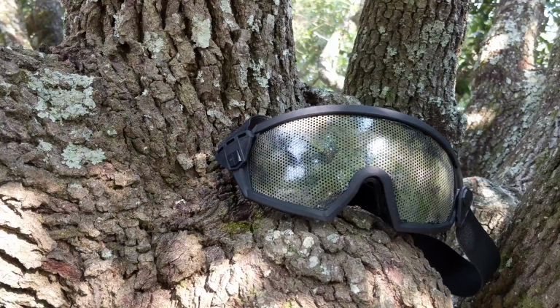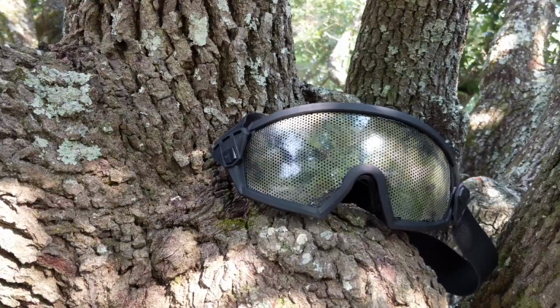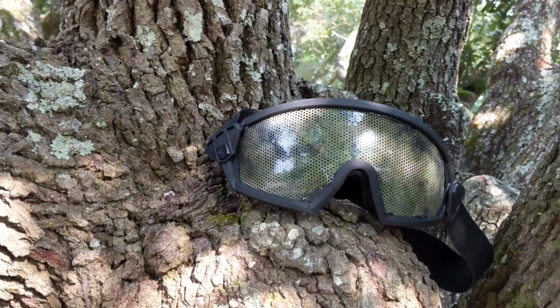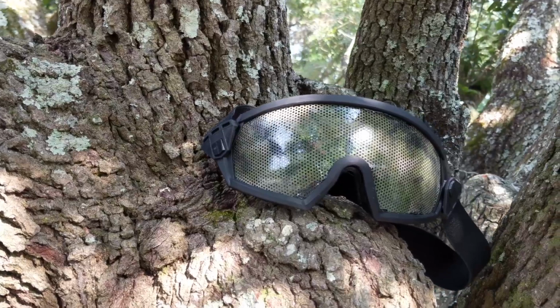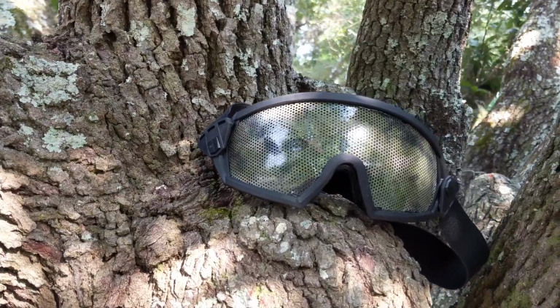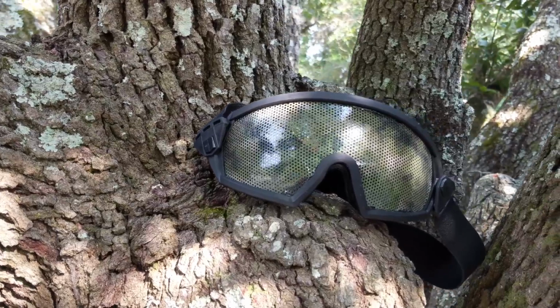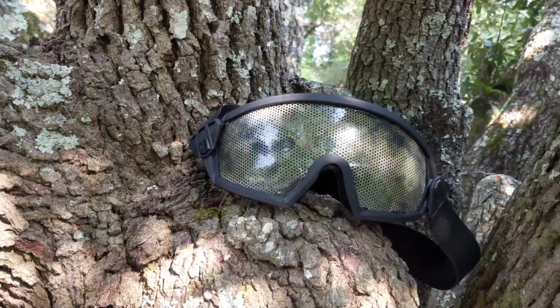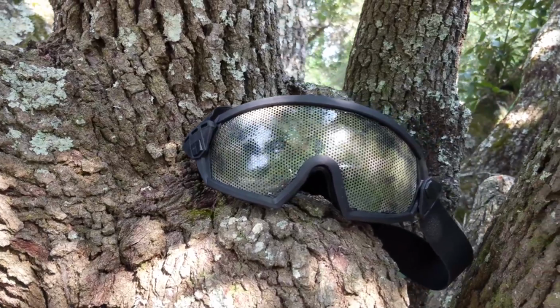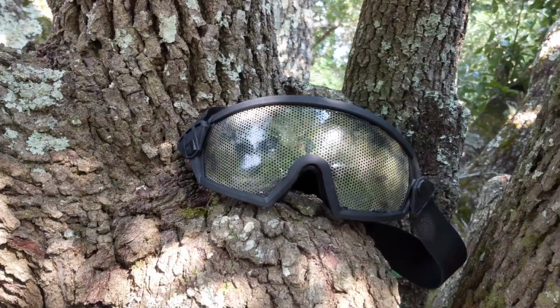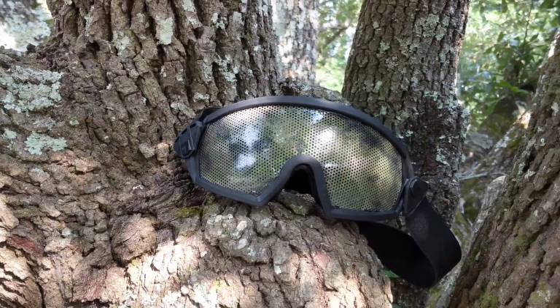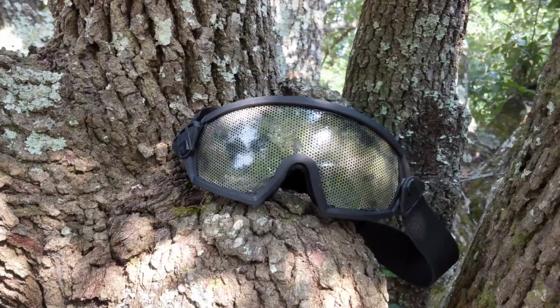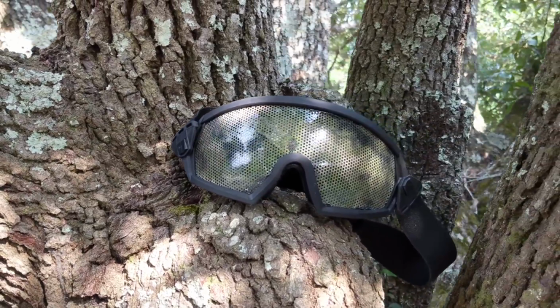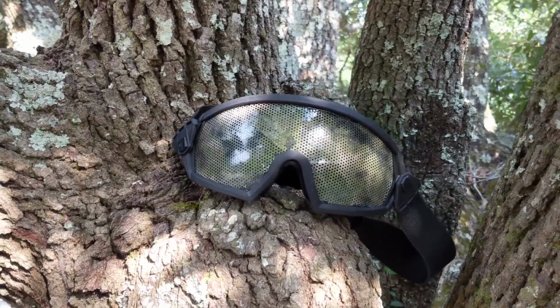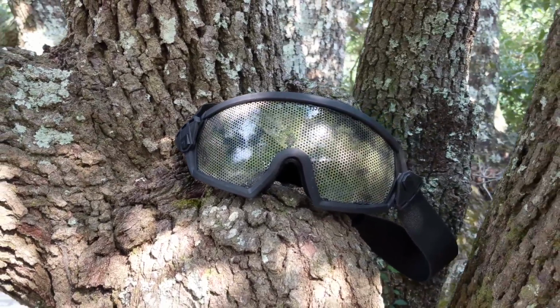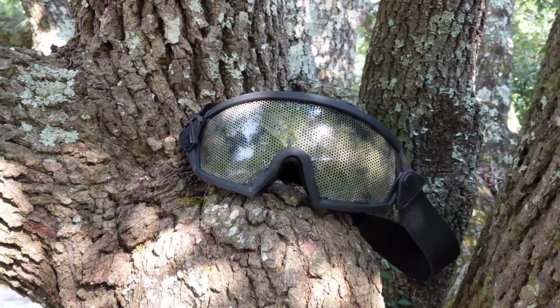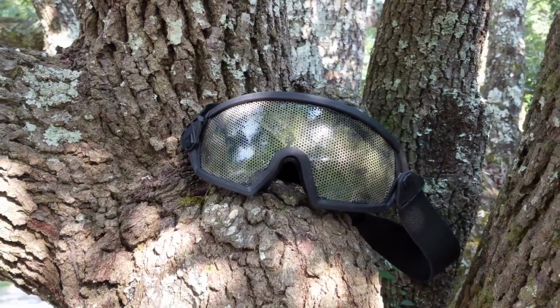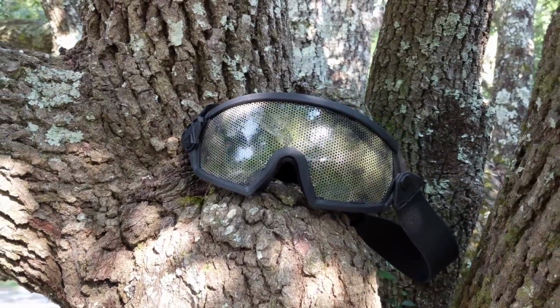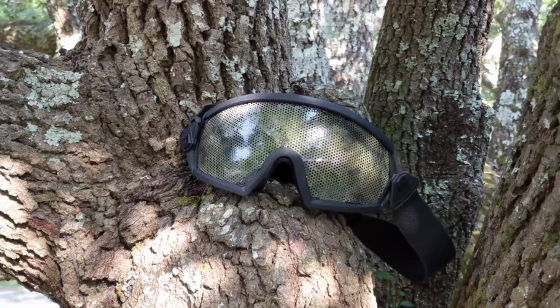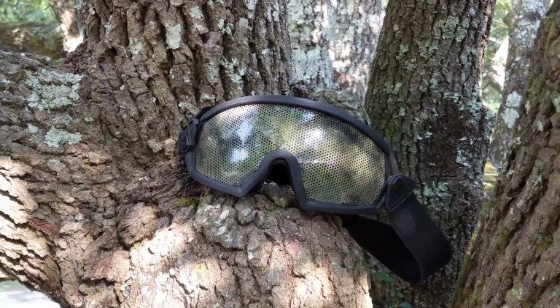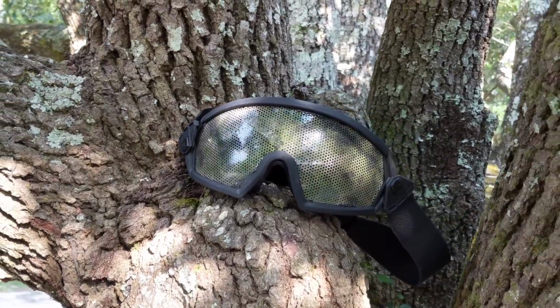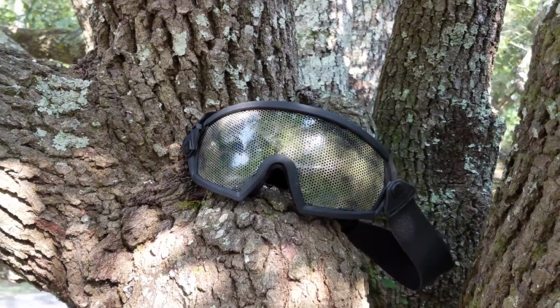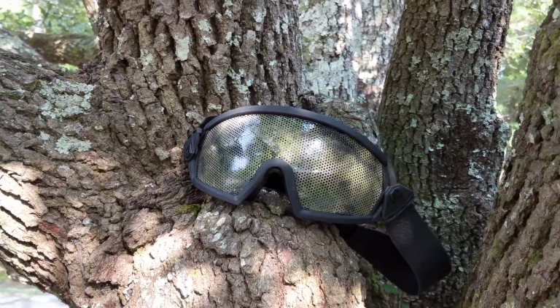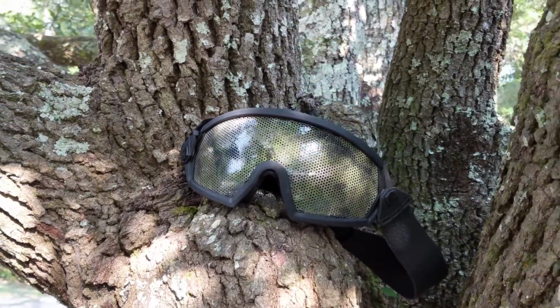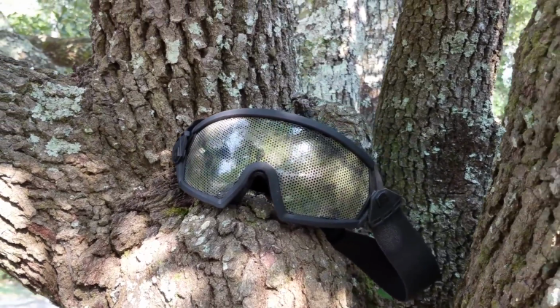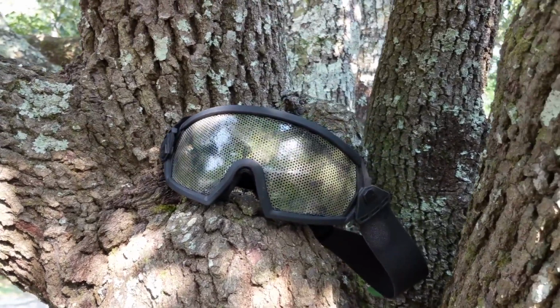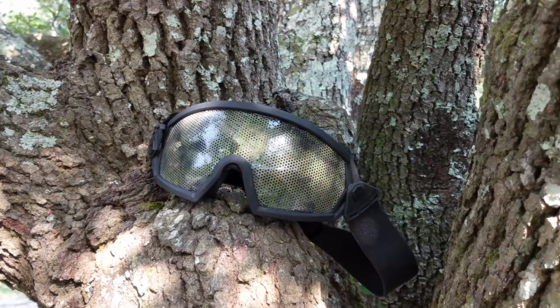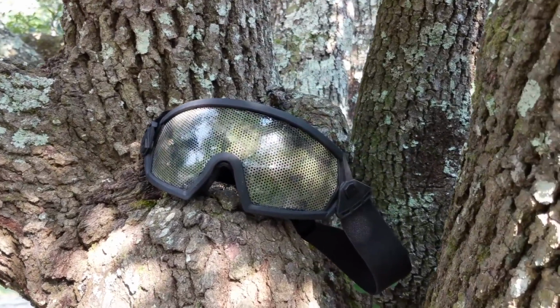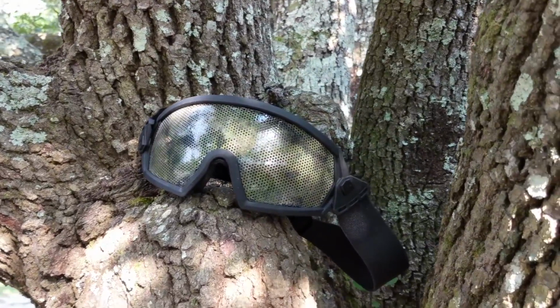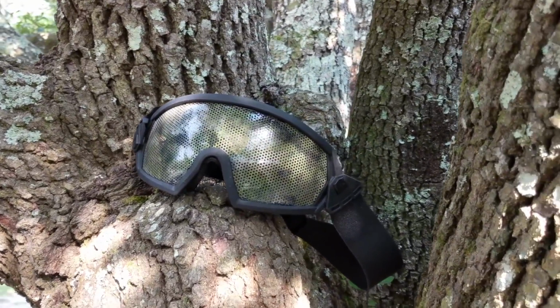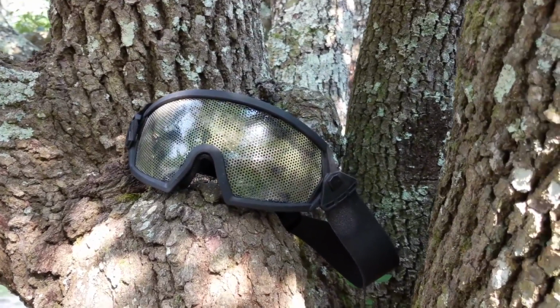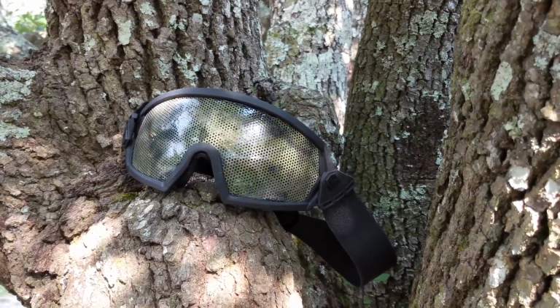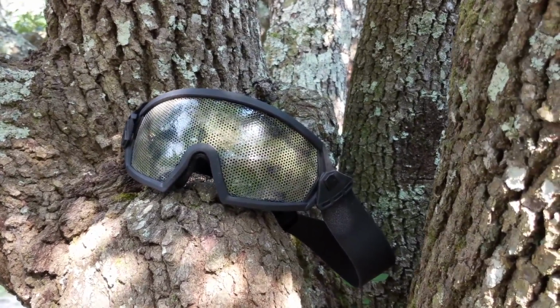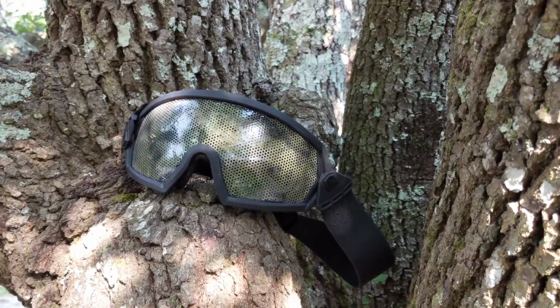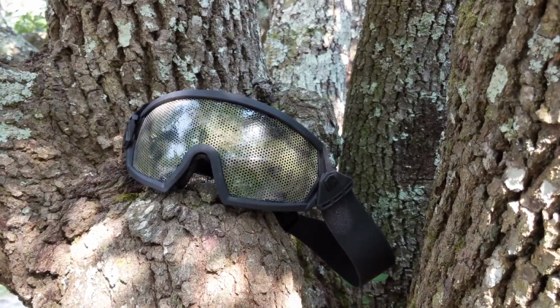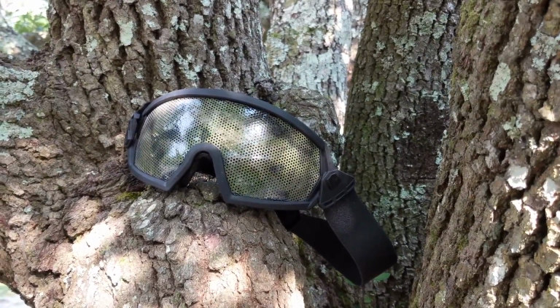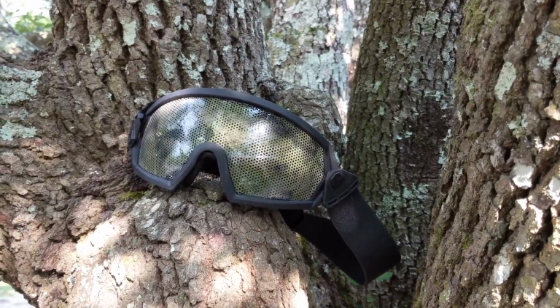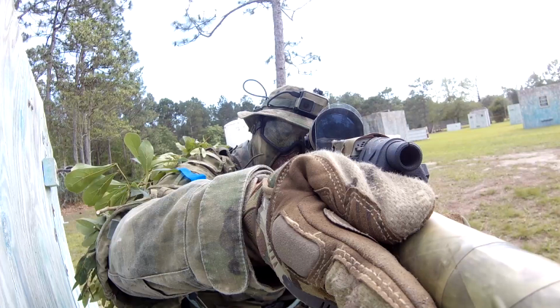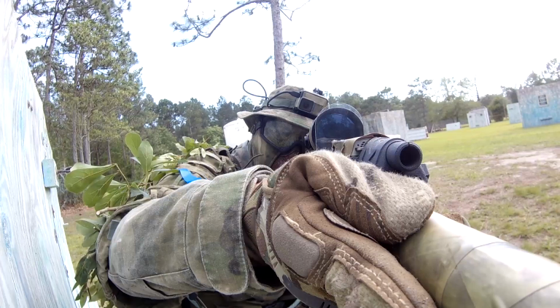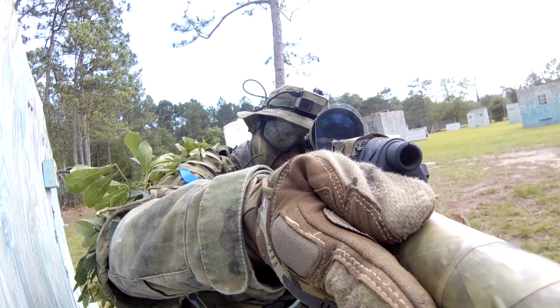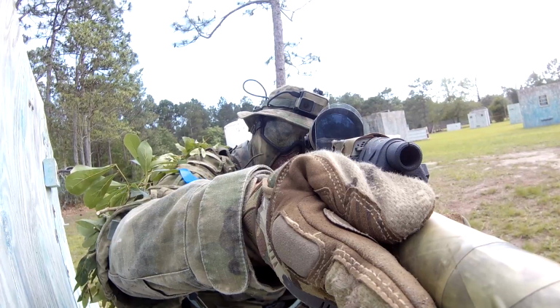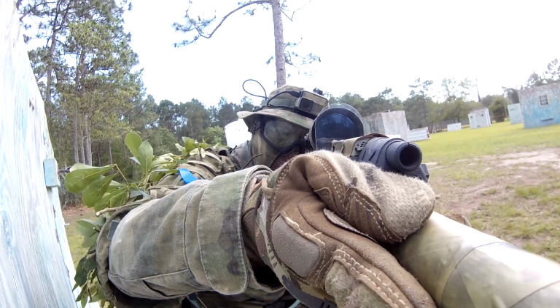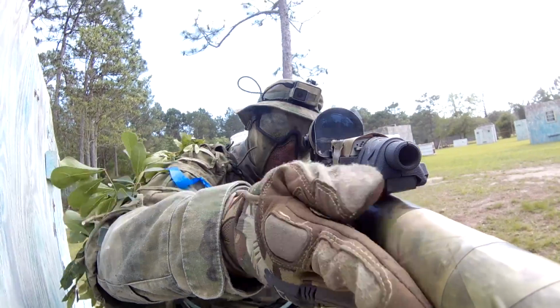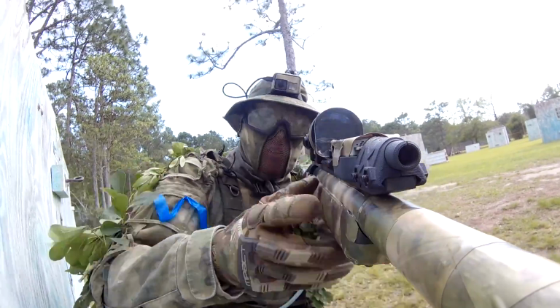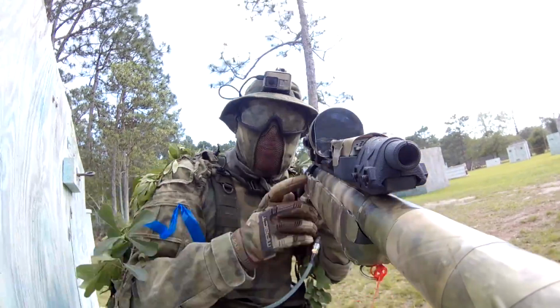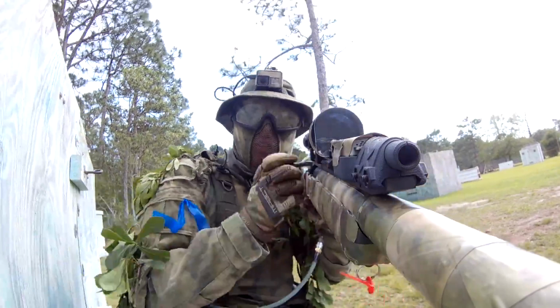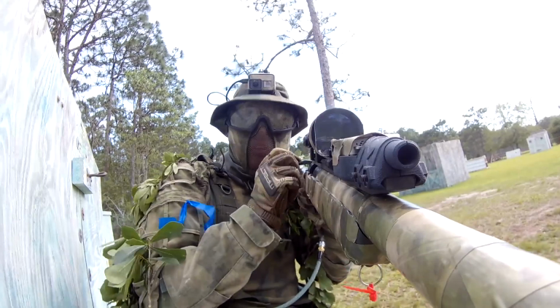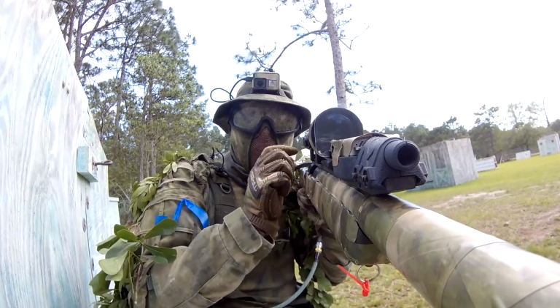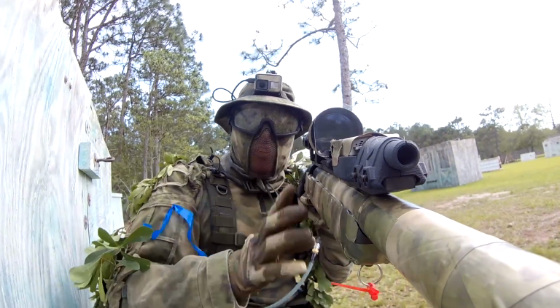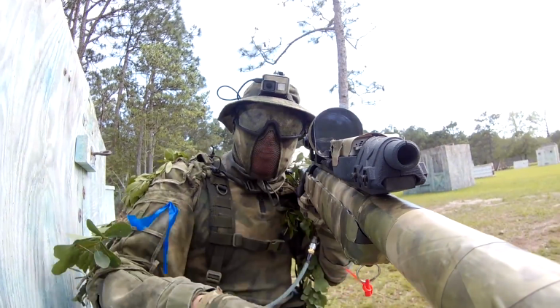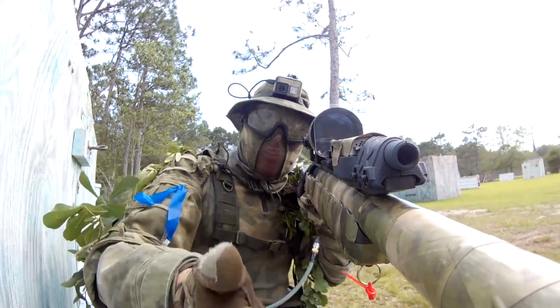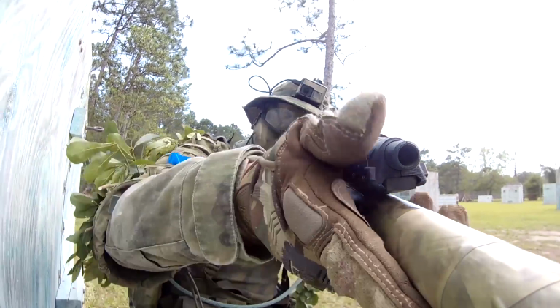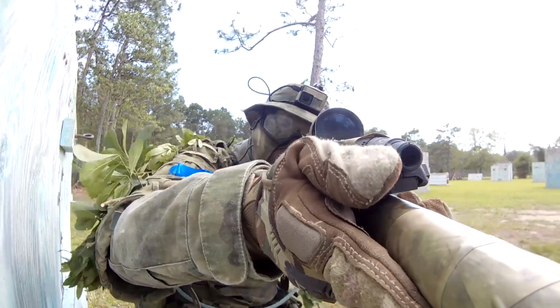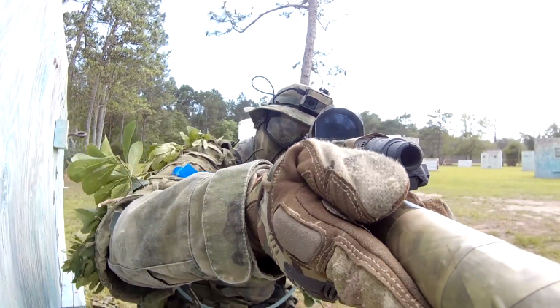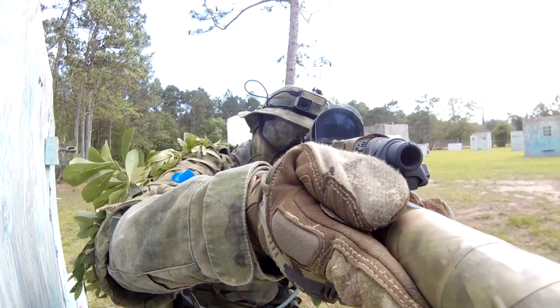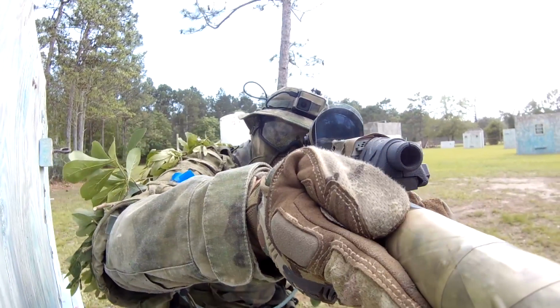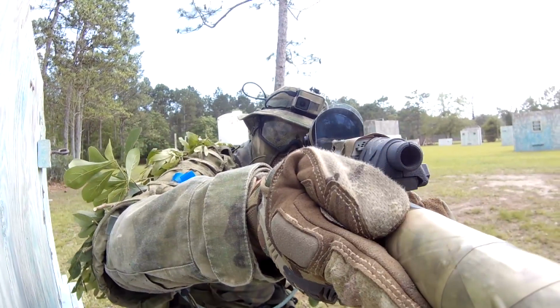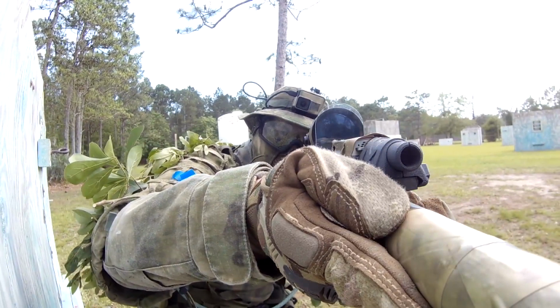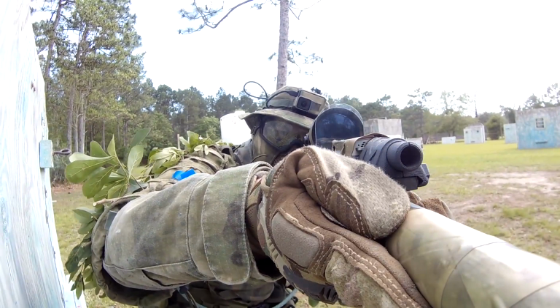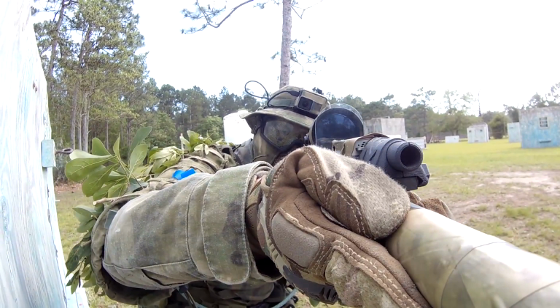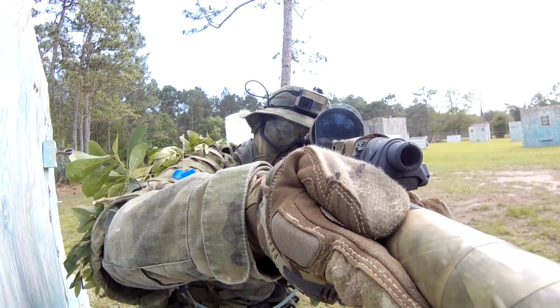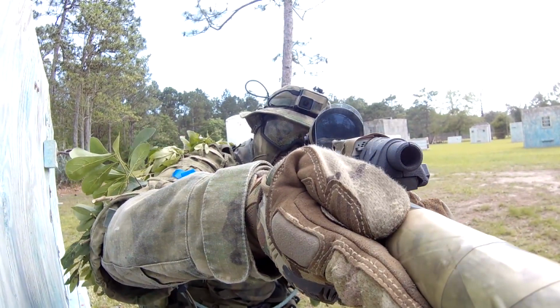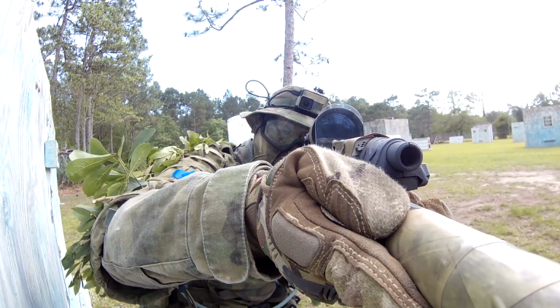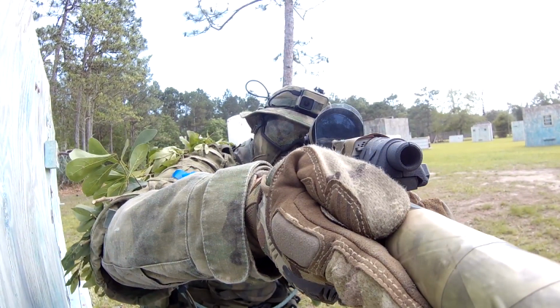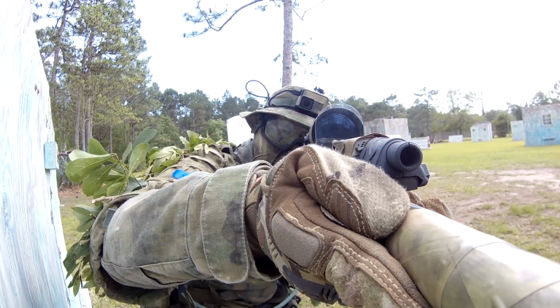Hey guys, Reb here and today I want to review these amazing goggles that I have been using on the field. It's called the Spartatec Eye Protection Fulcio Goggles.